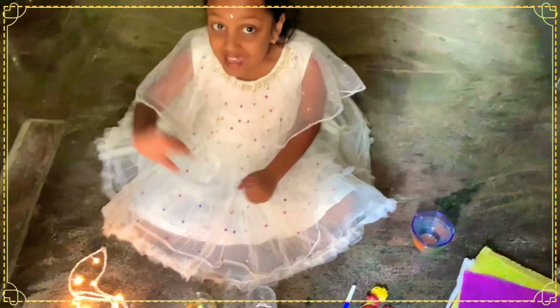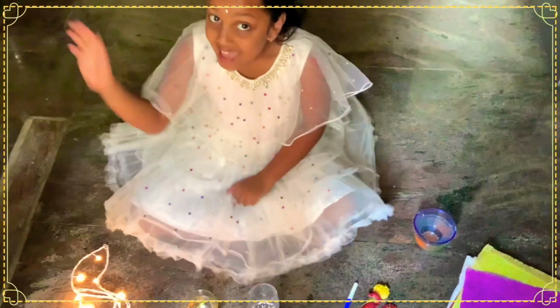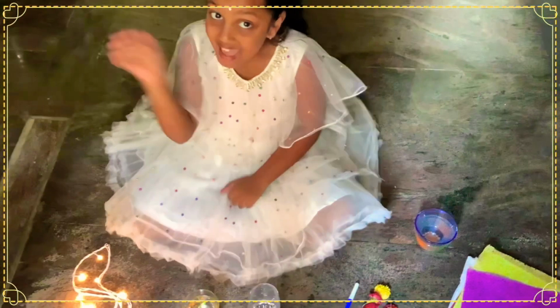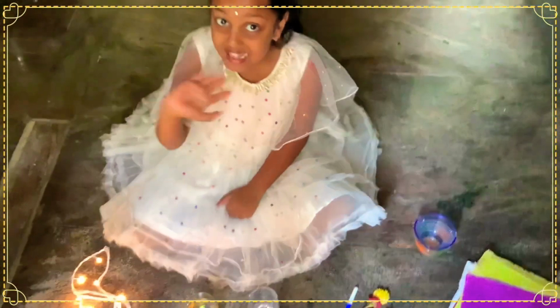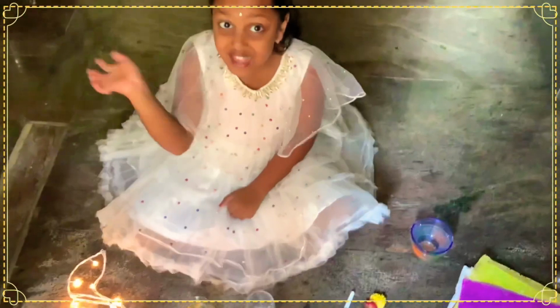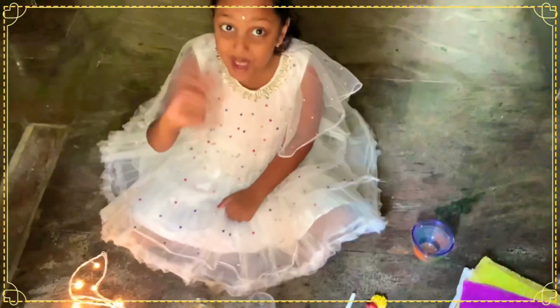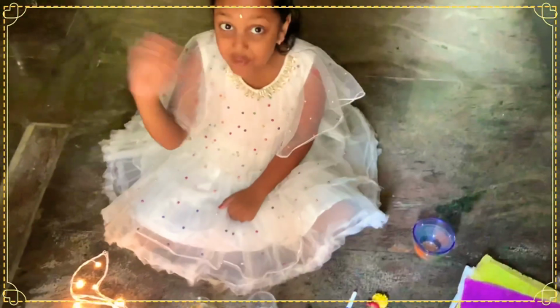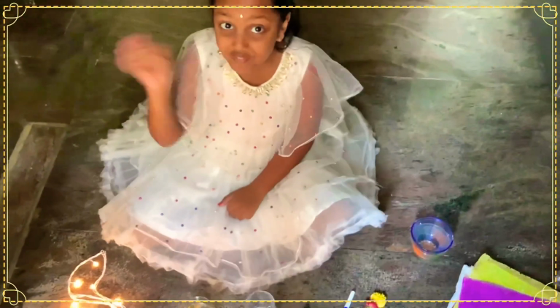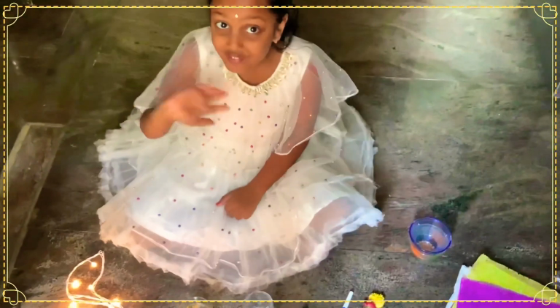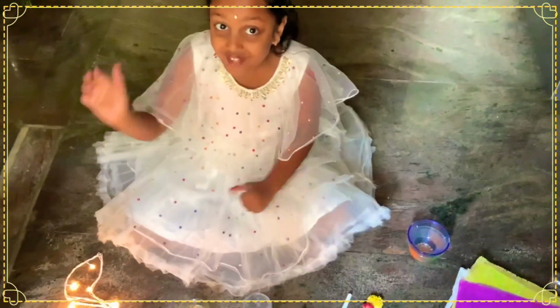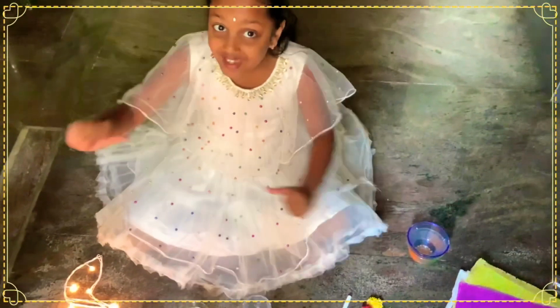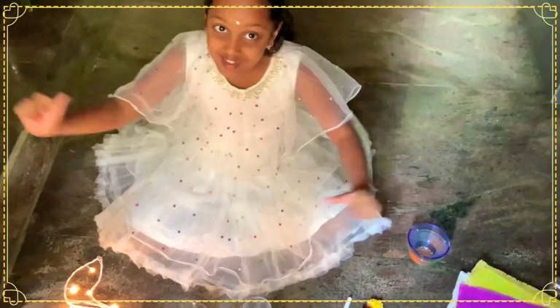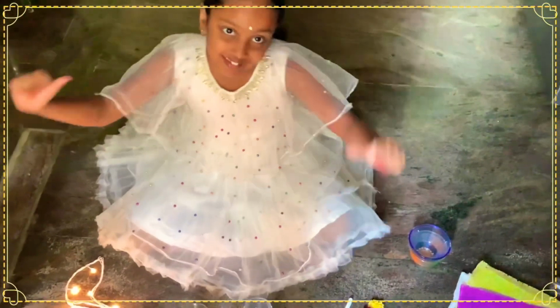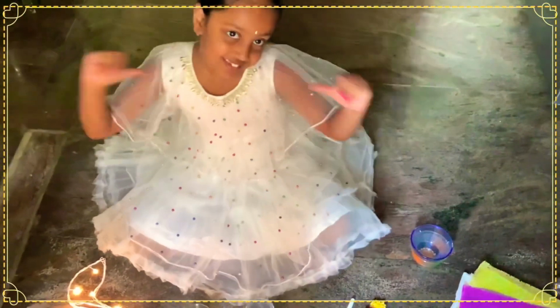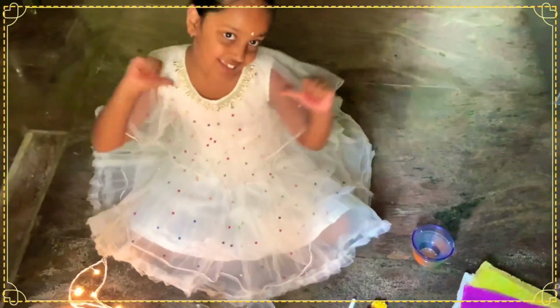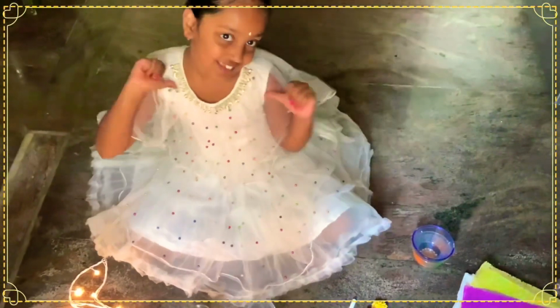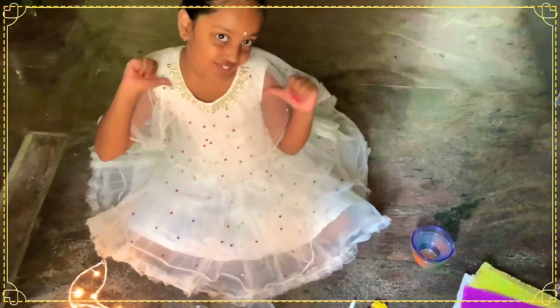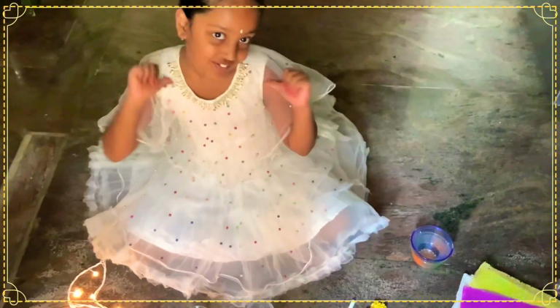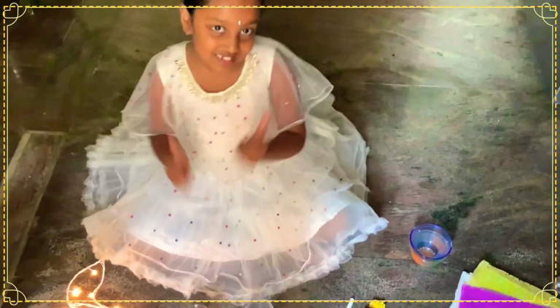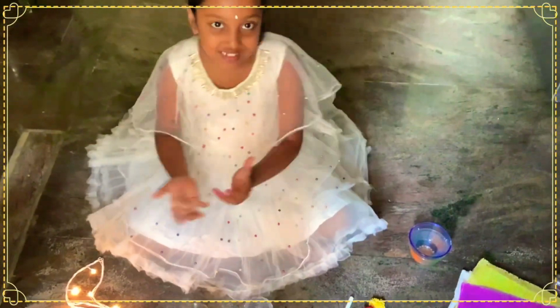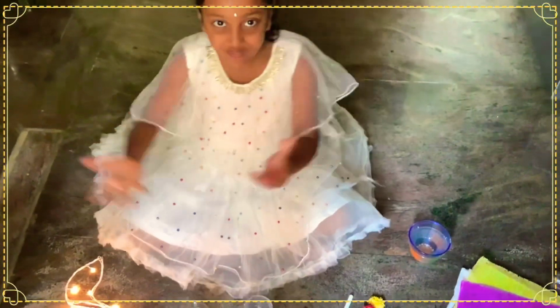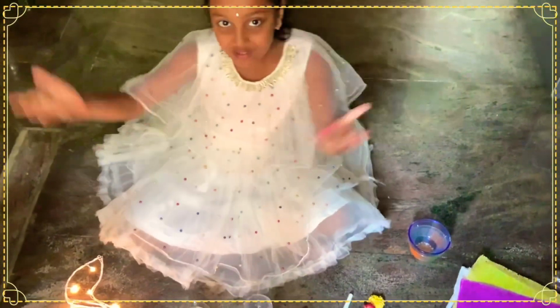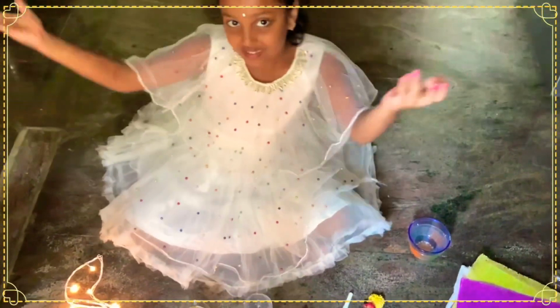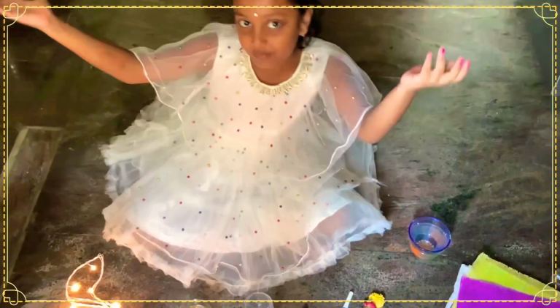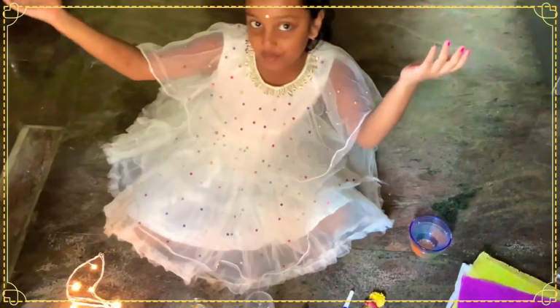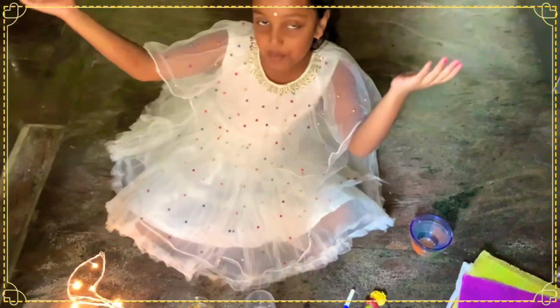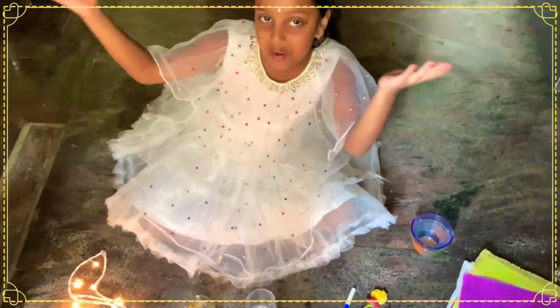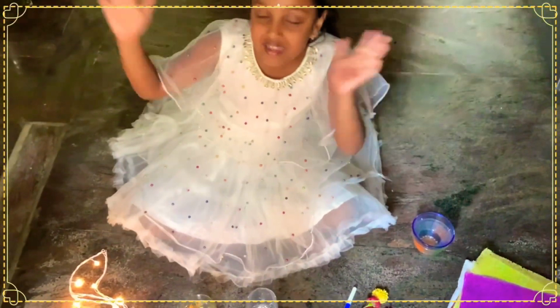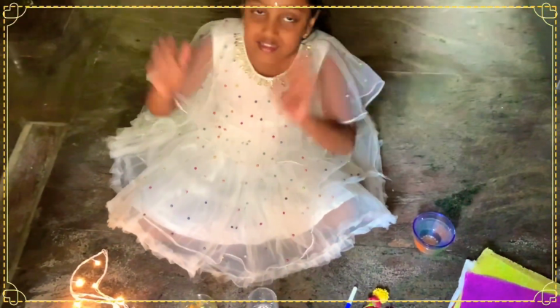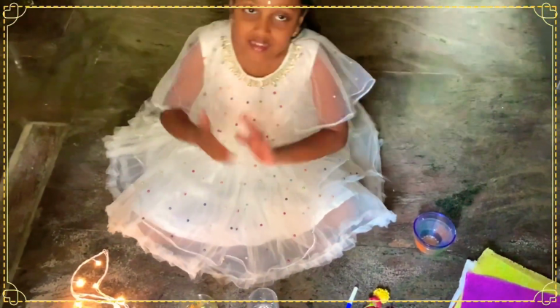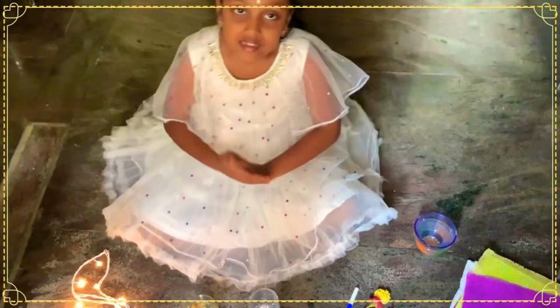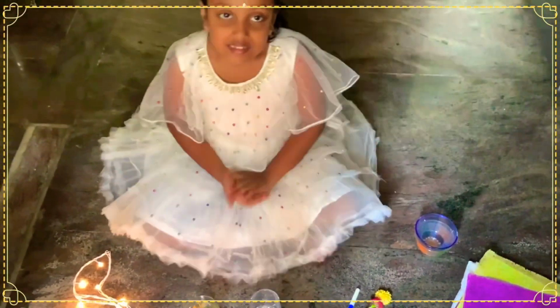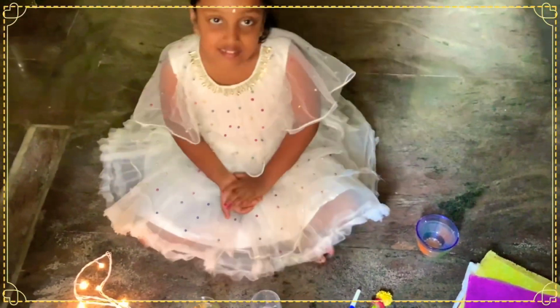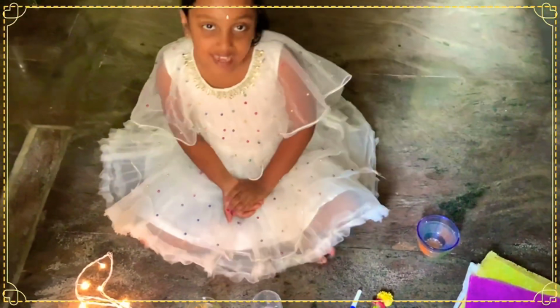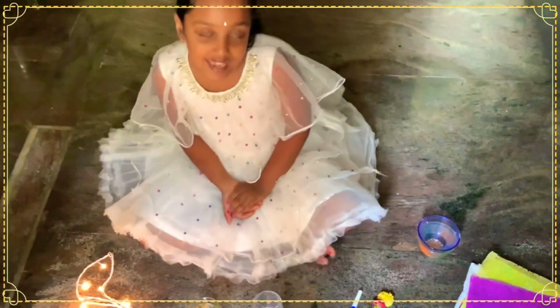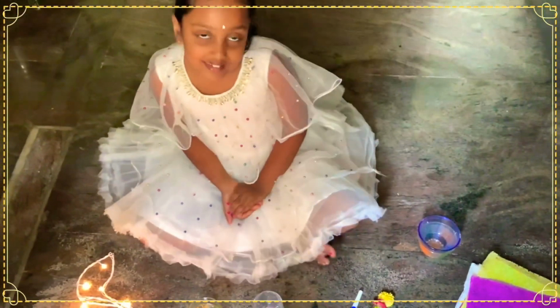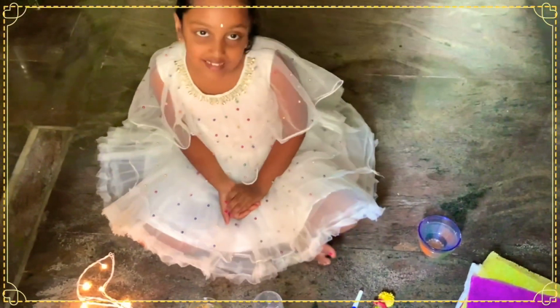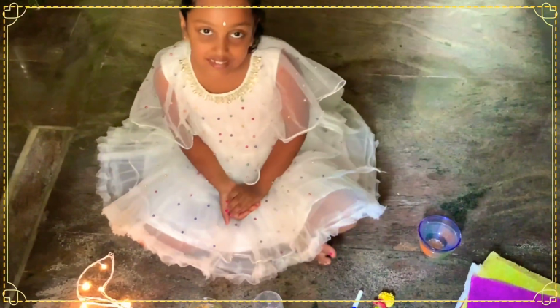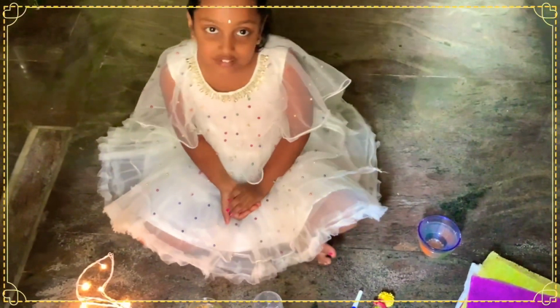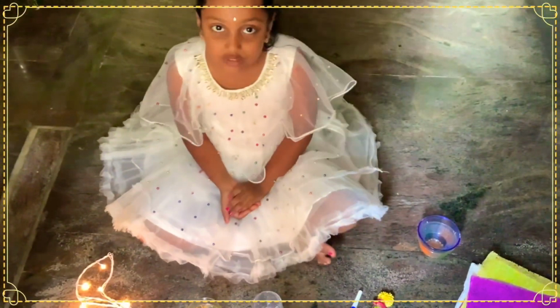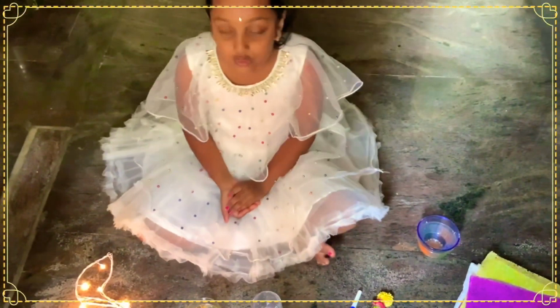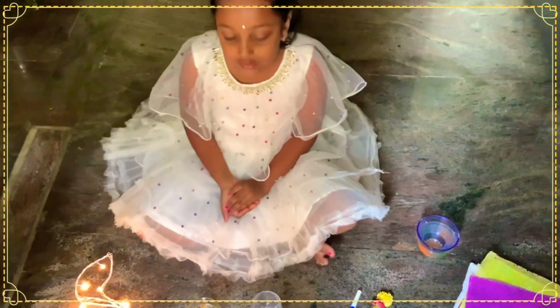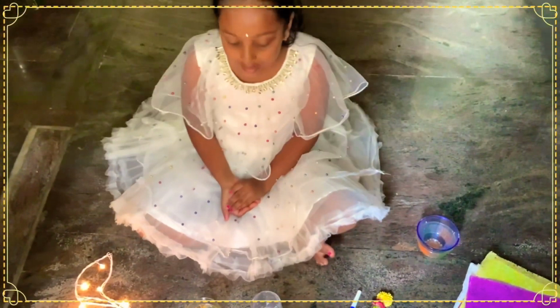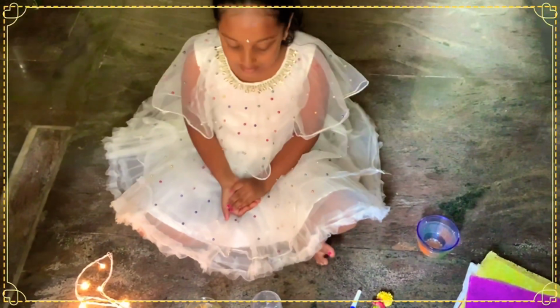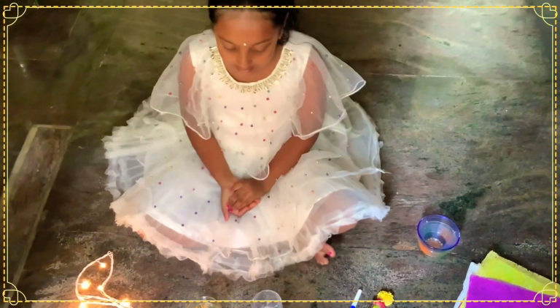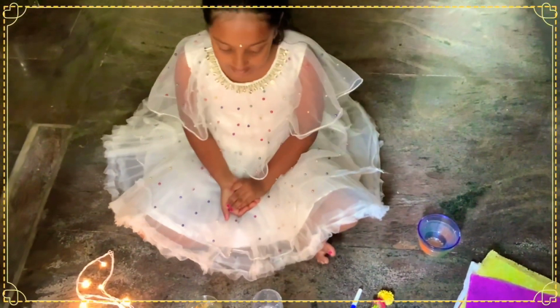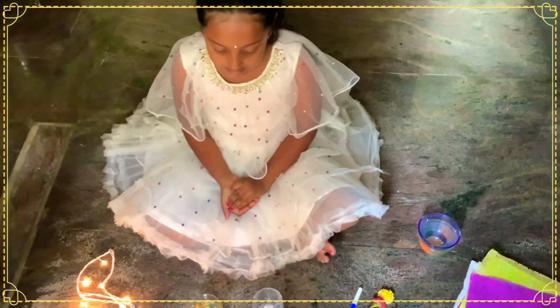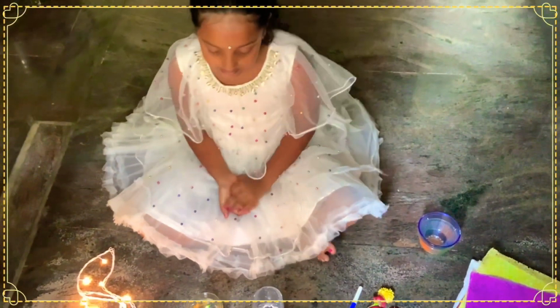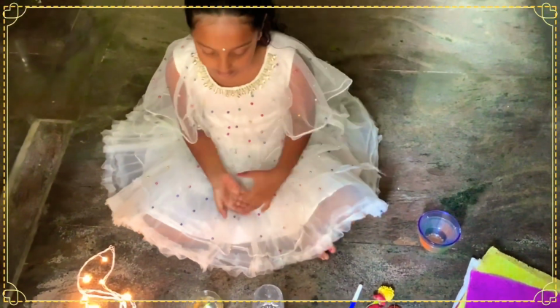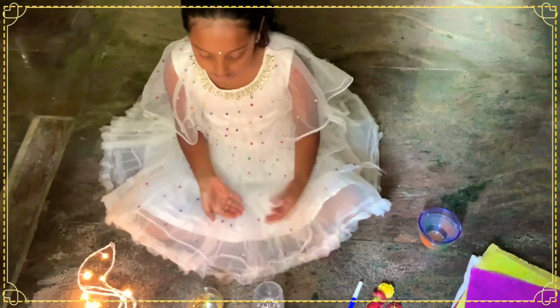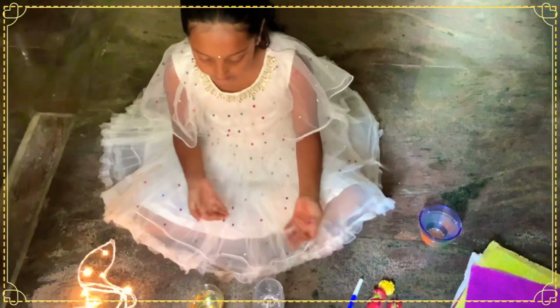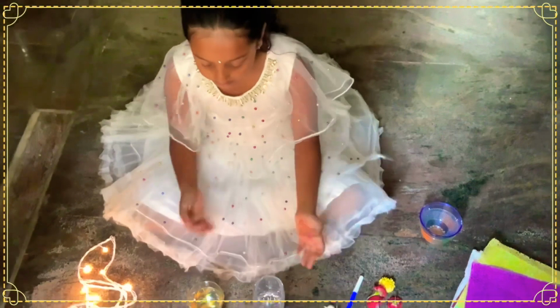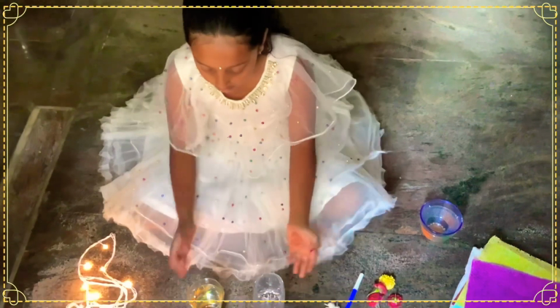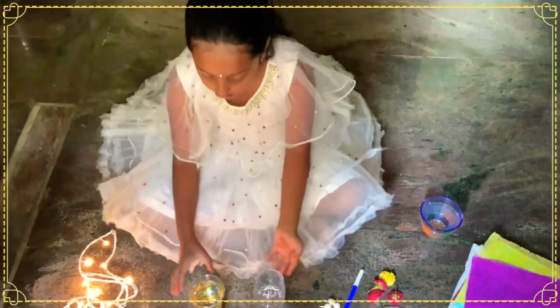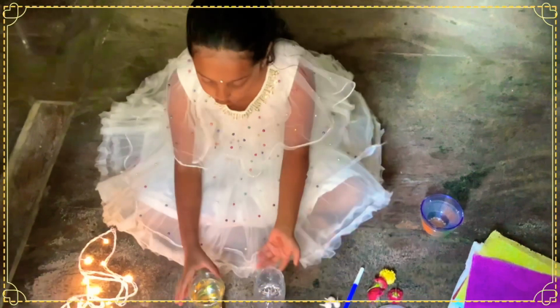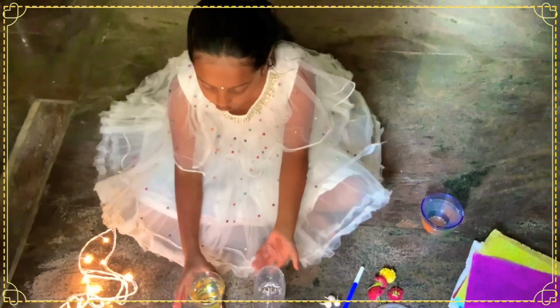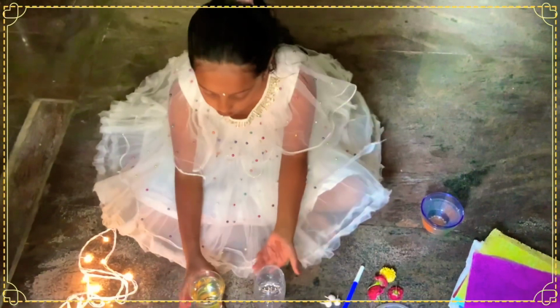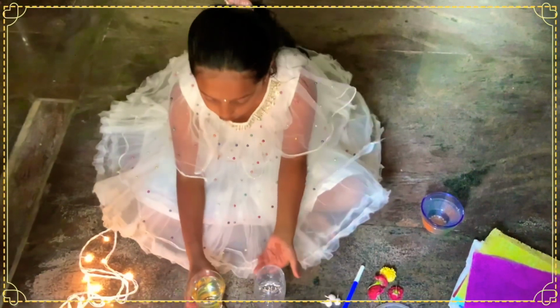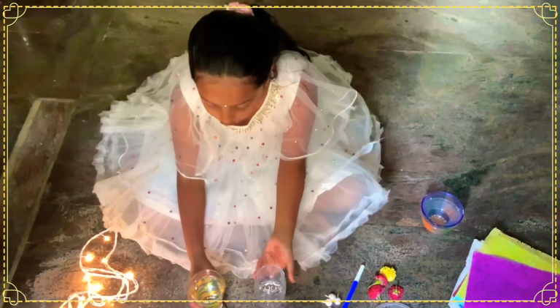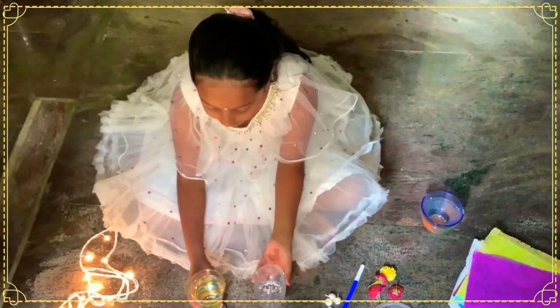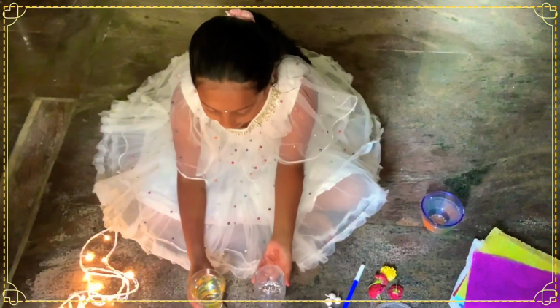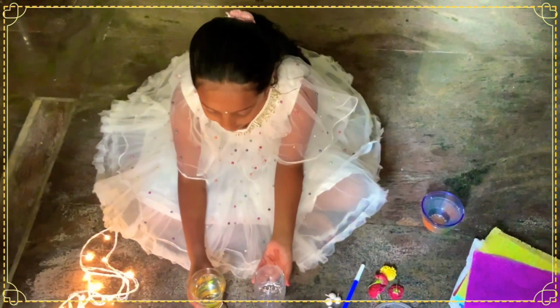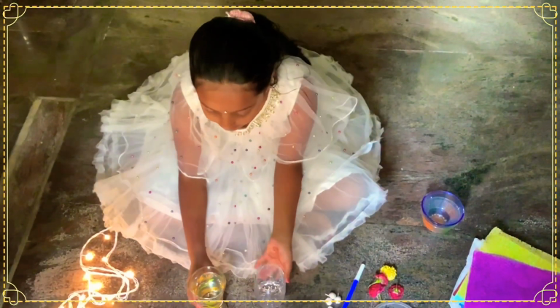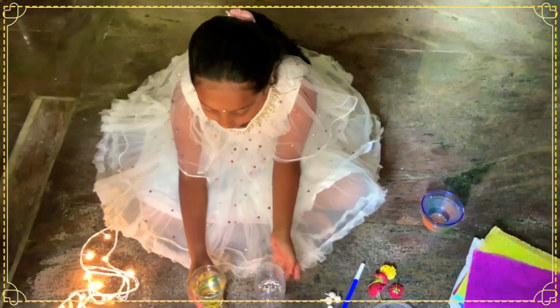Hello everyone, this is Pizza, welcome to my channel! Today let's learn how to do candles.